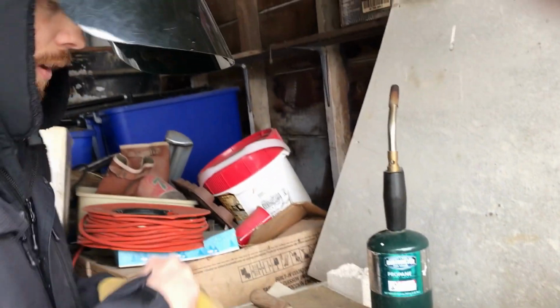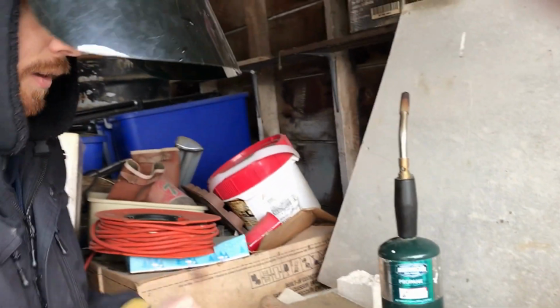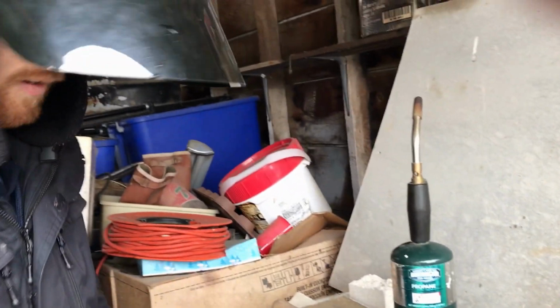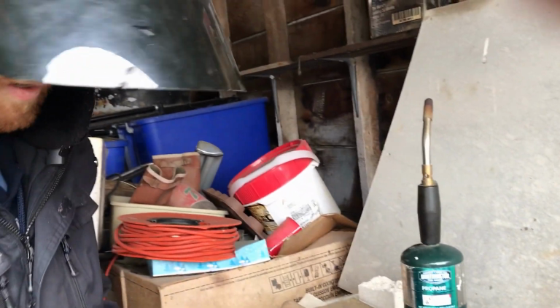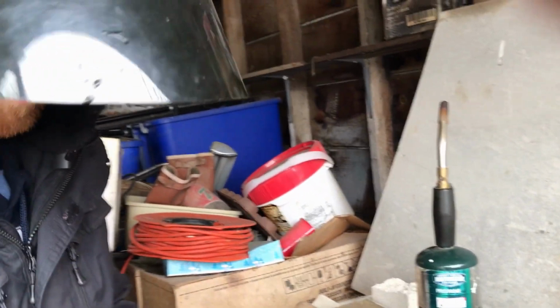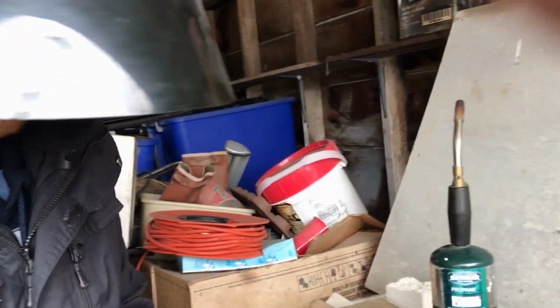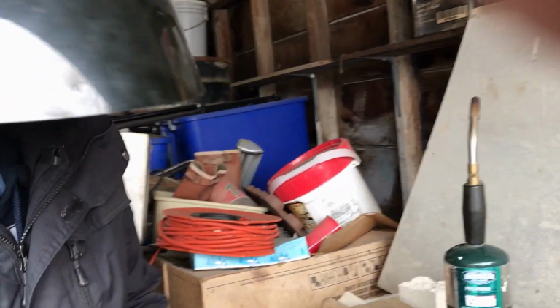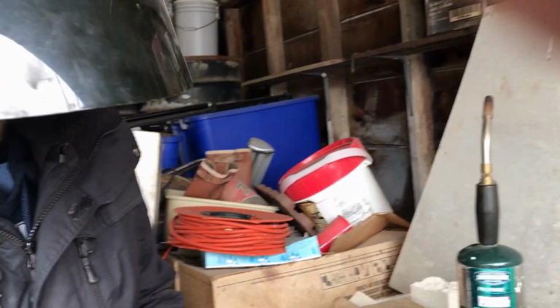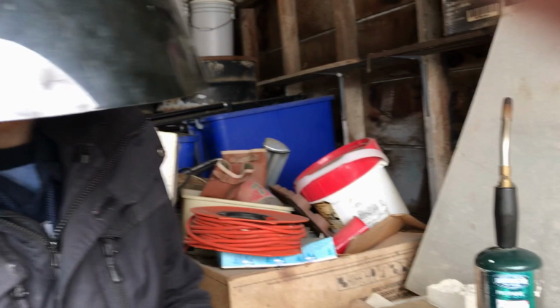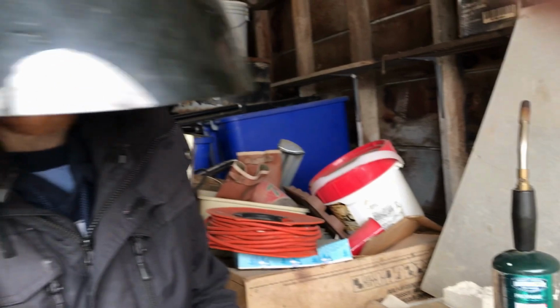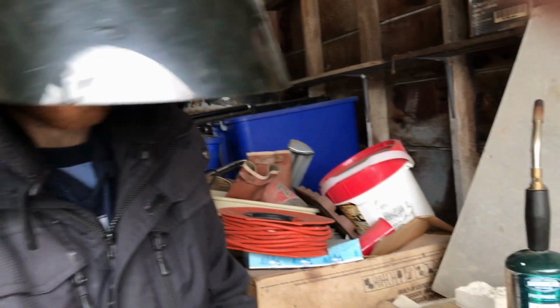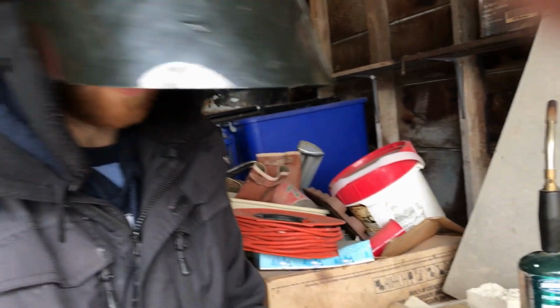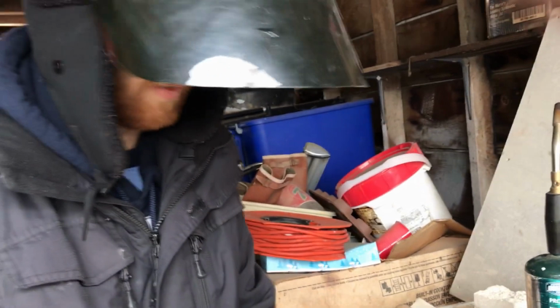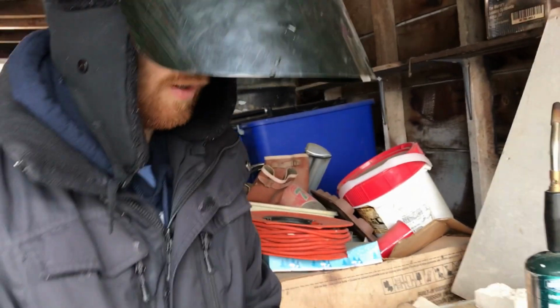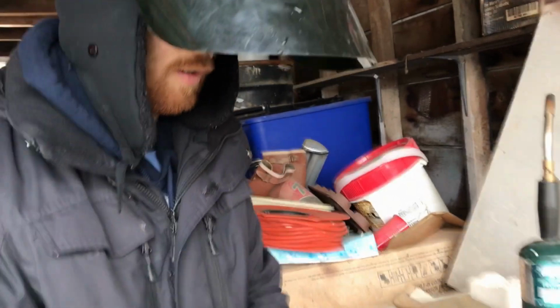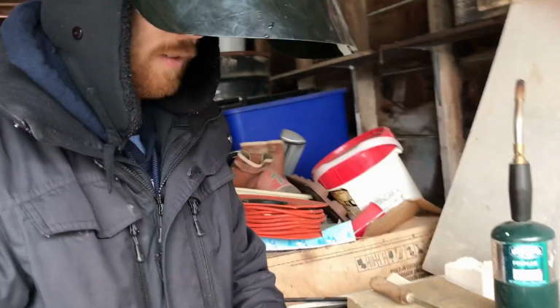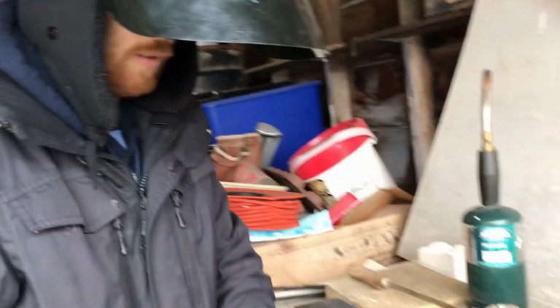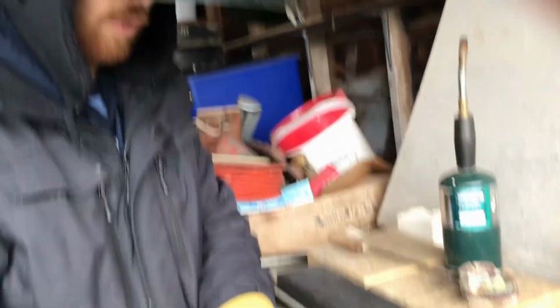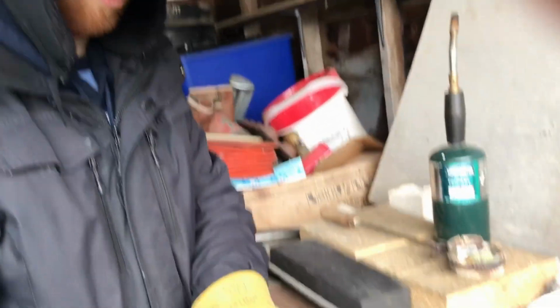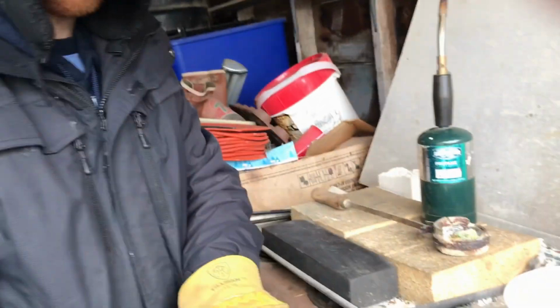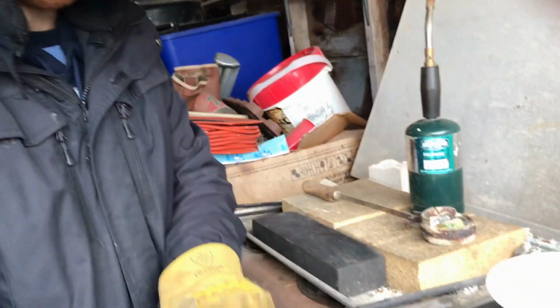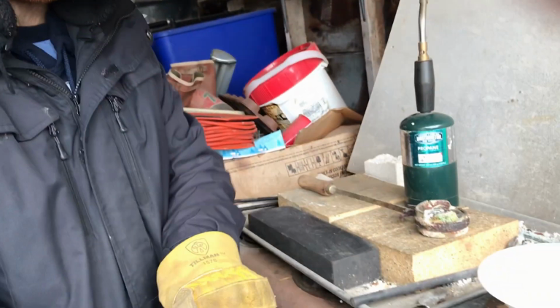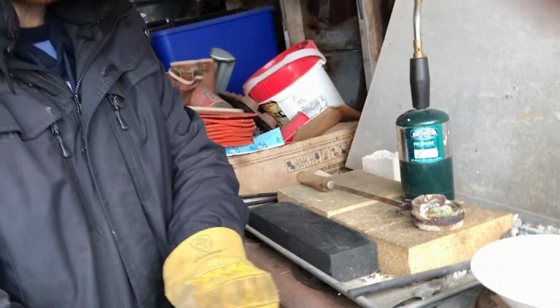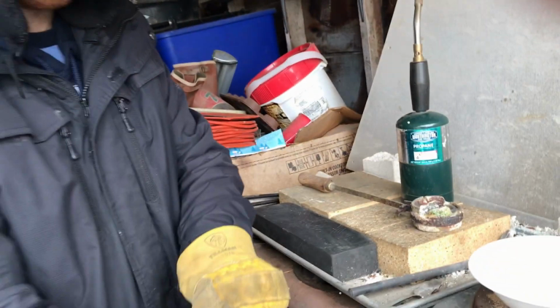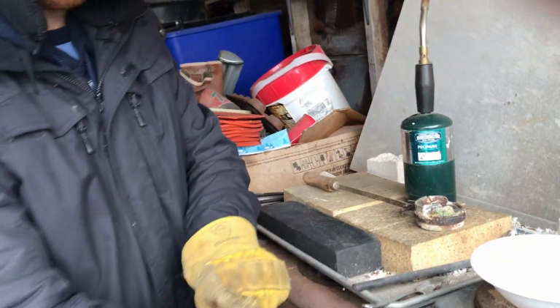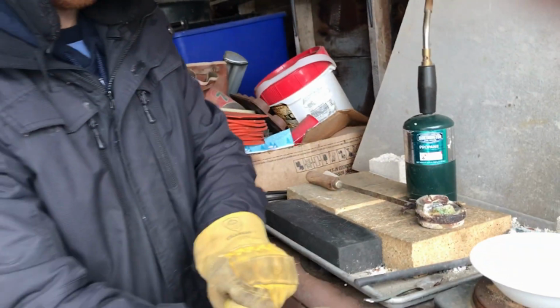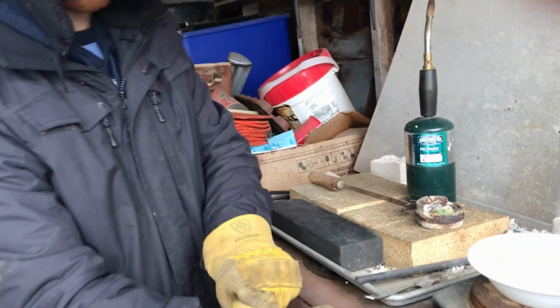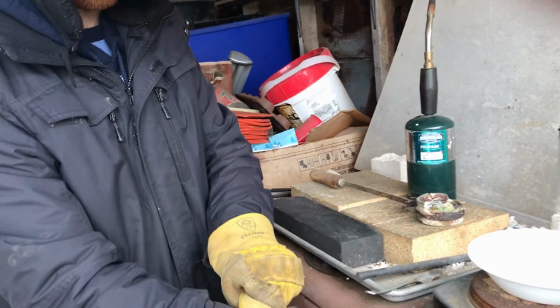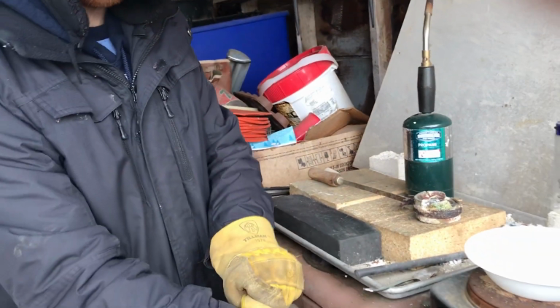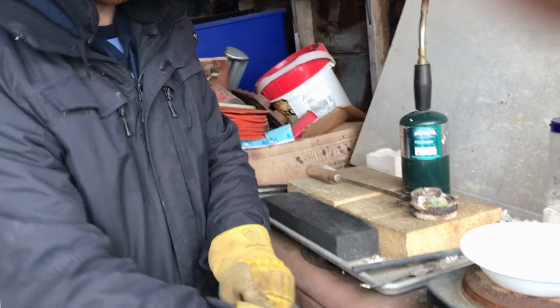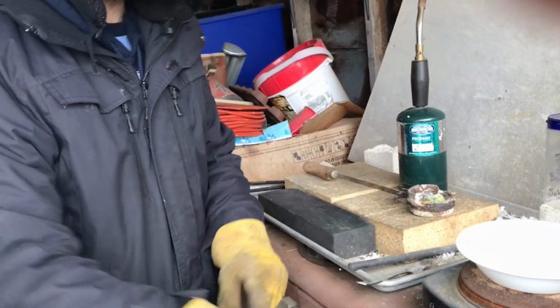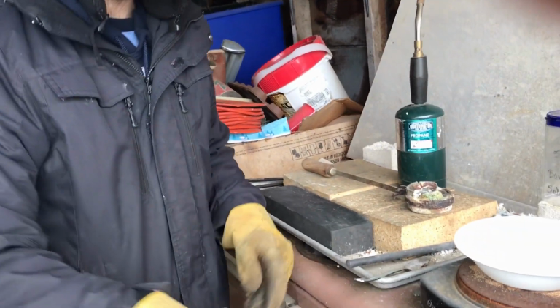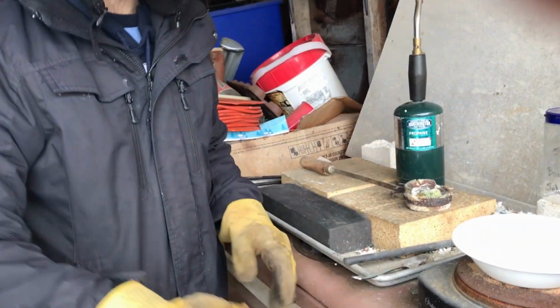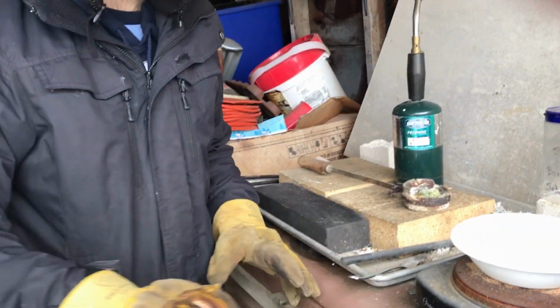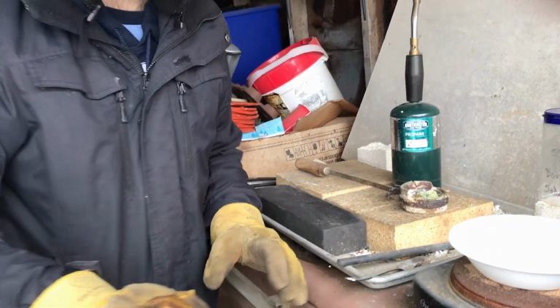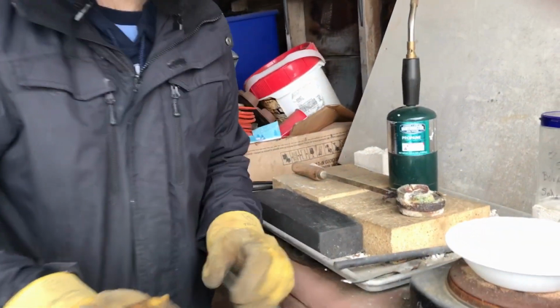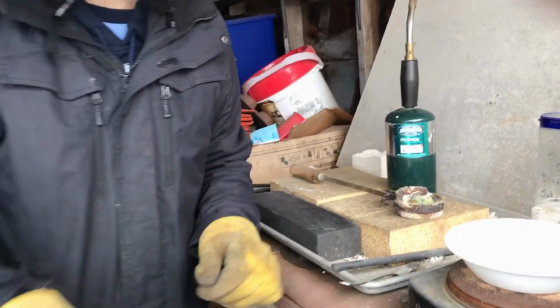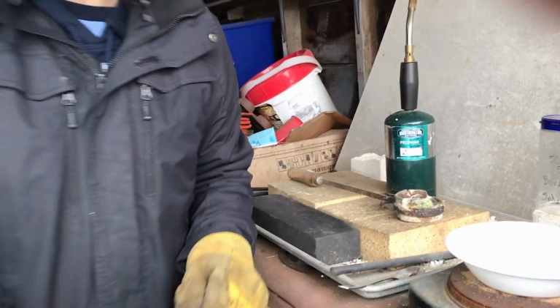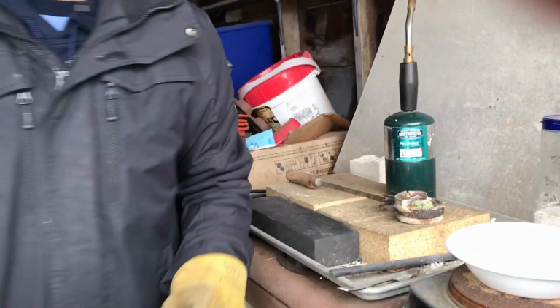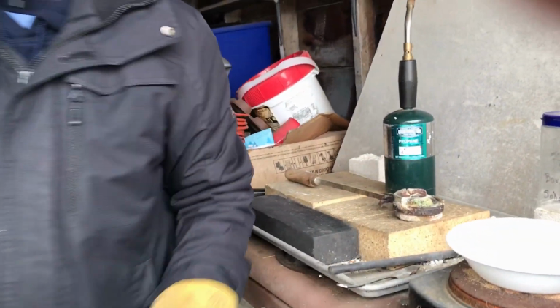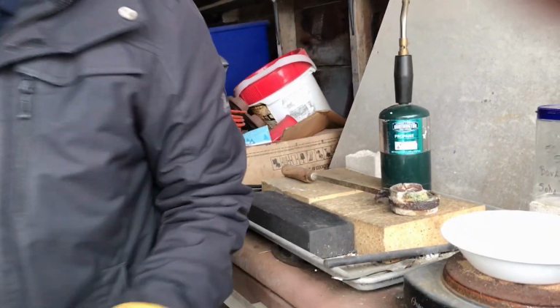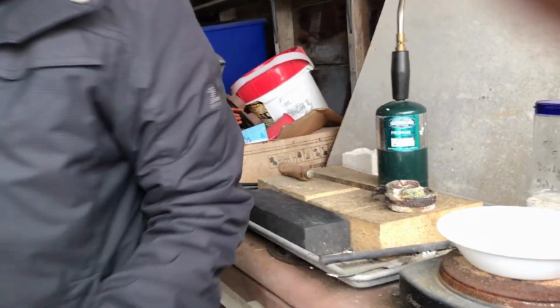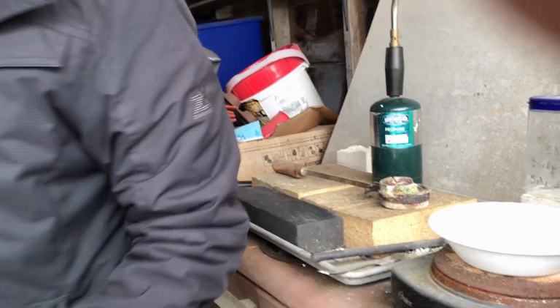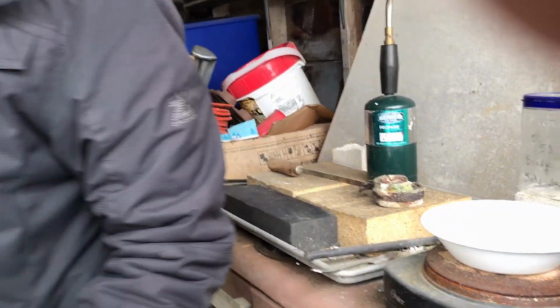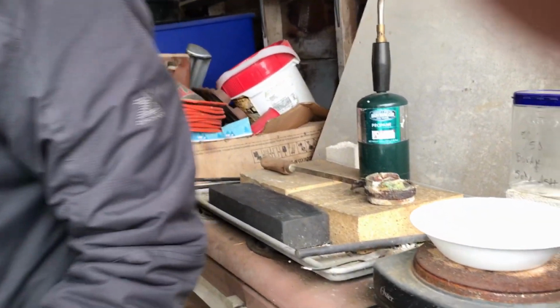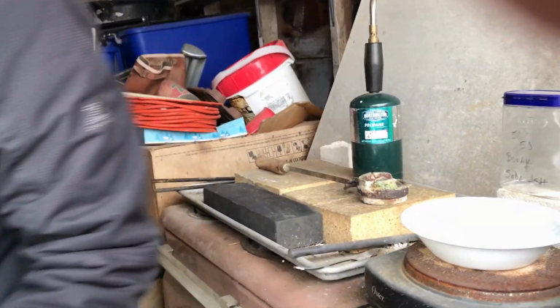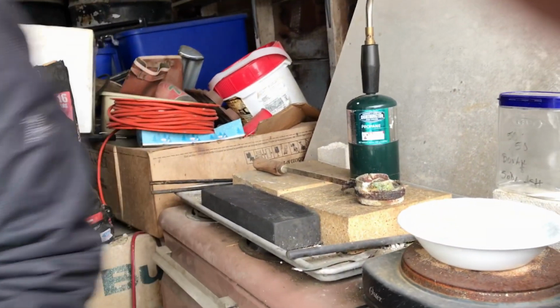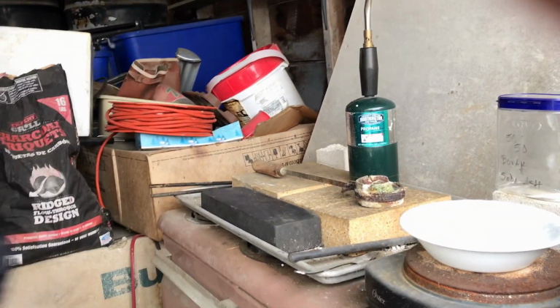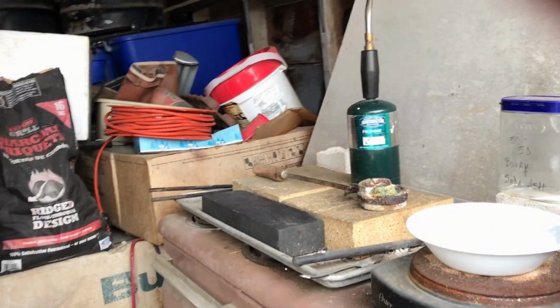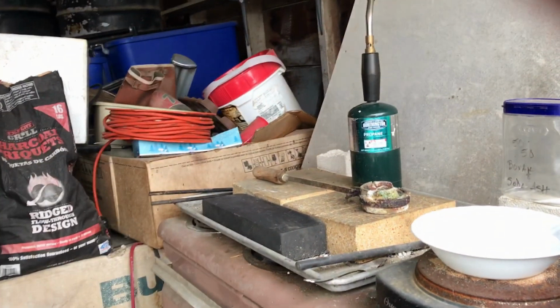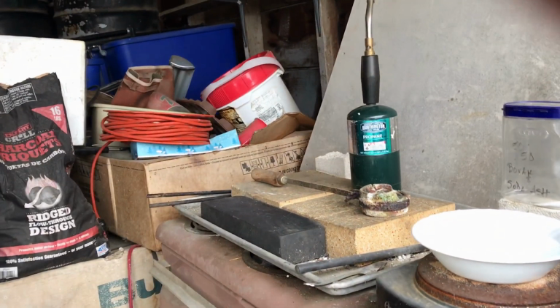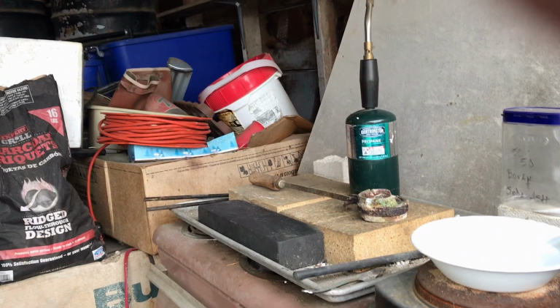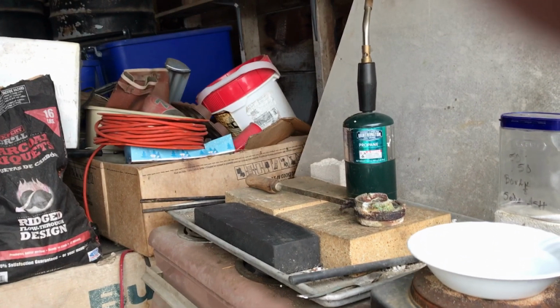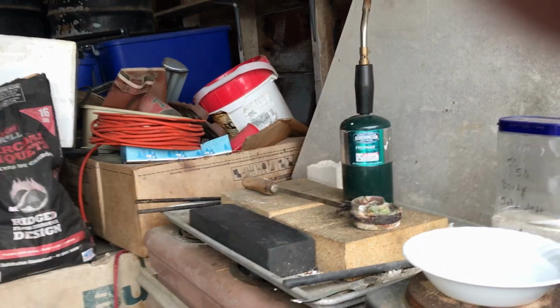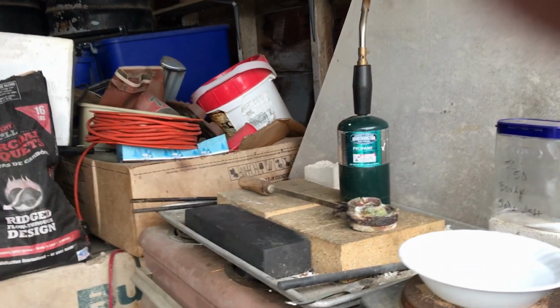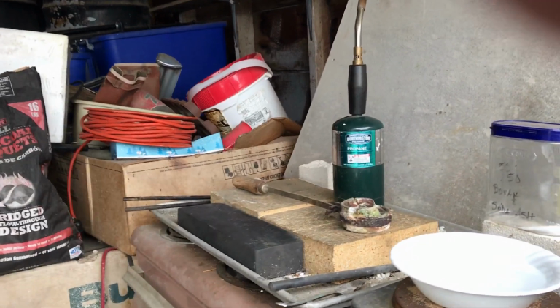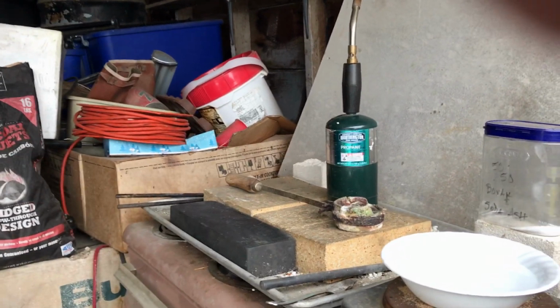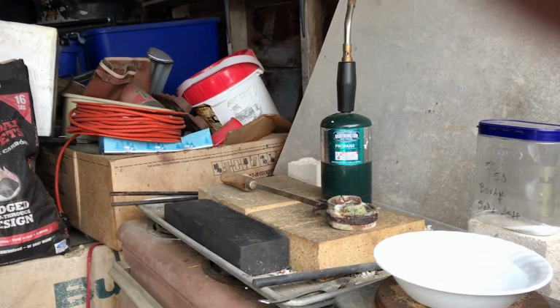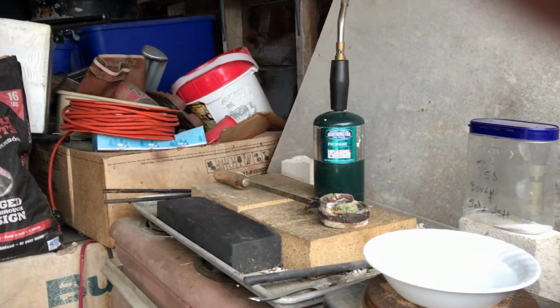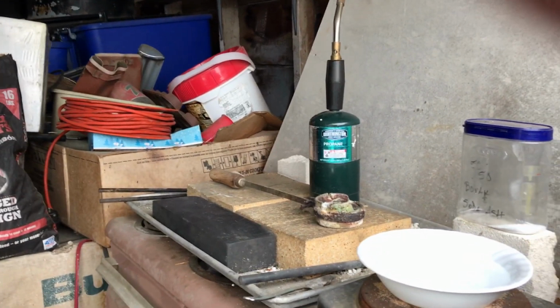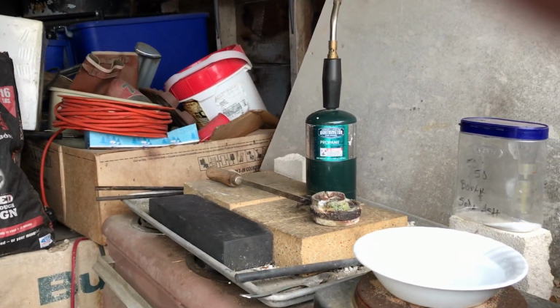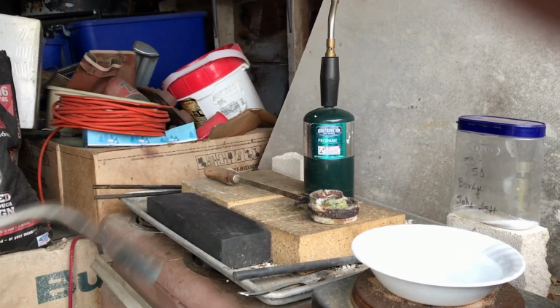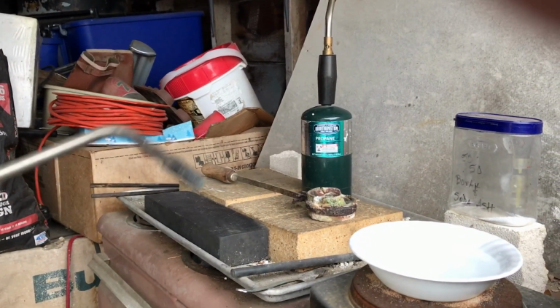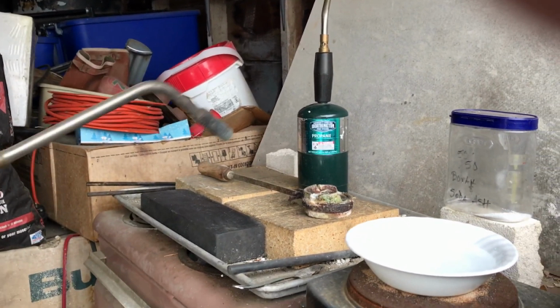I burned this glove putting it into a furnace — it was too hot one time. It was pretty exciting.